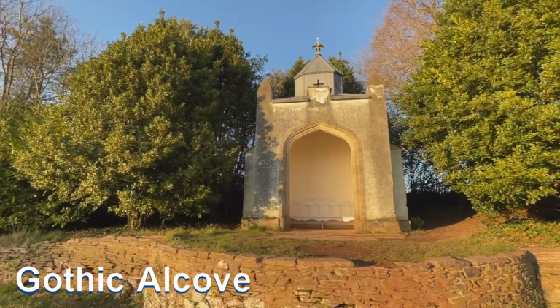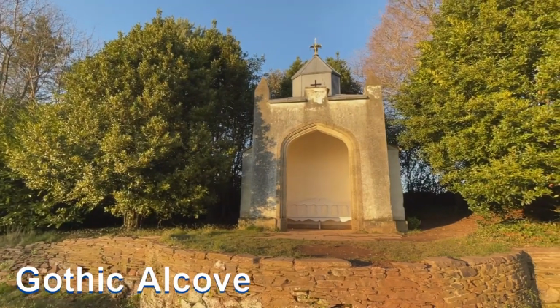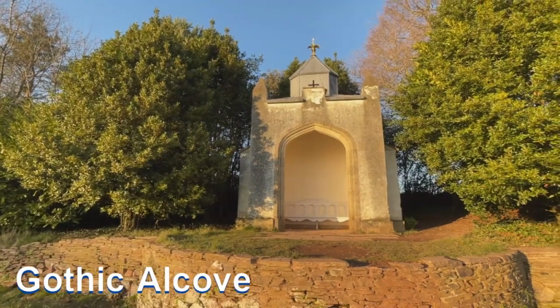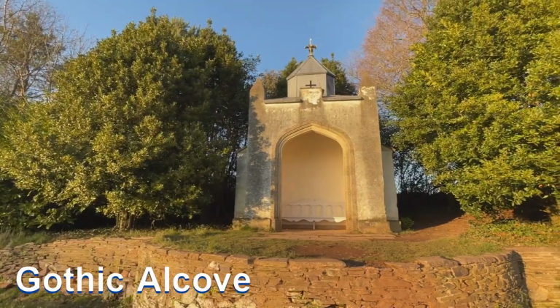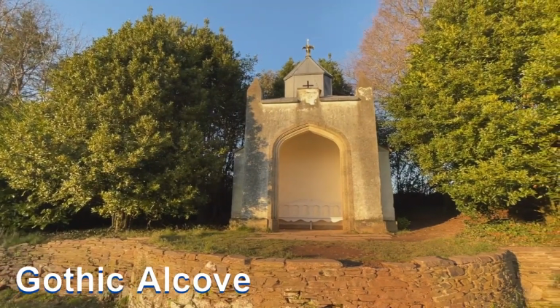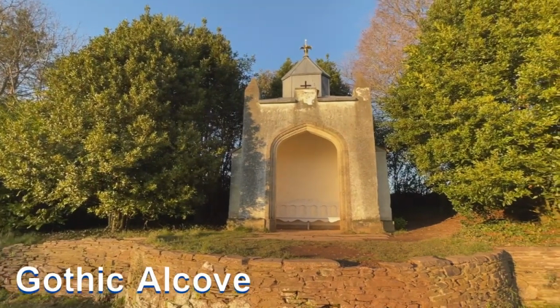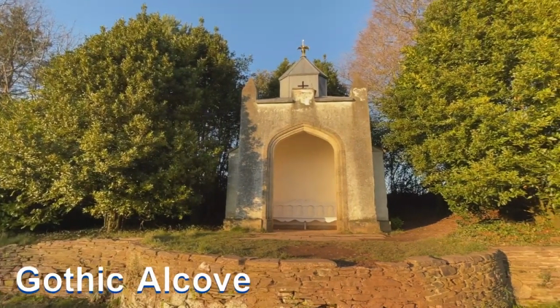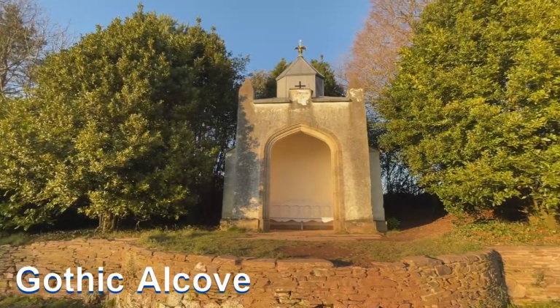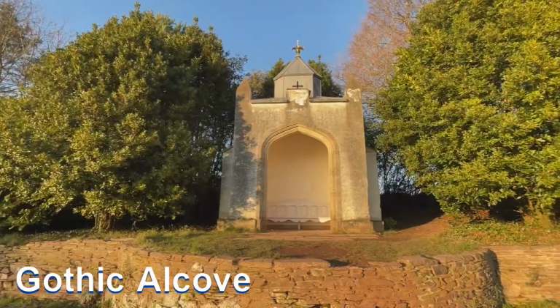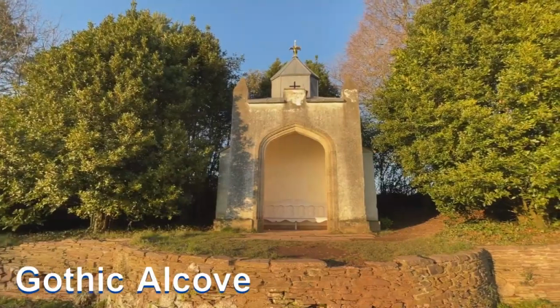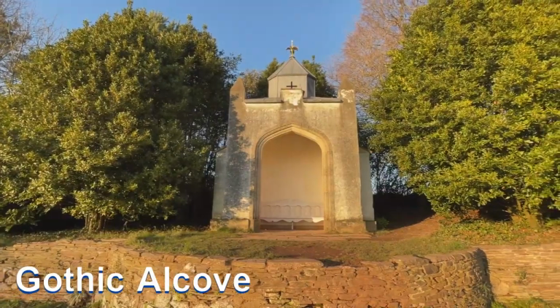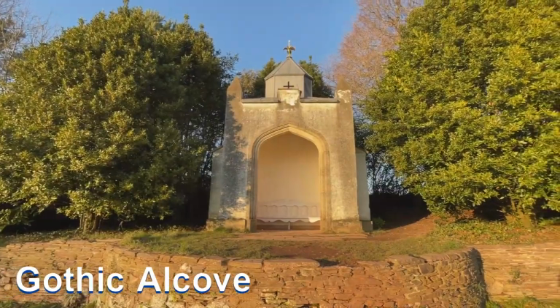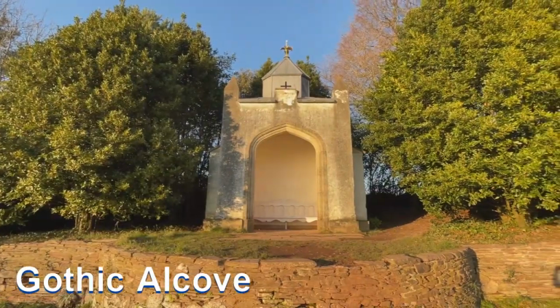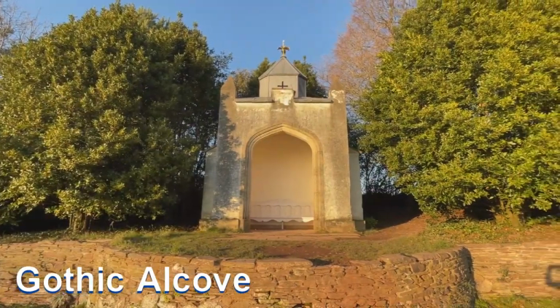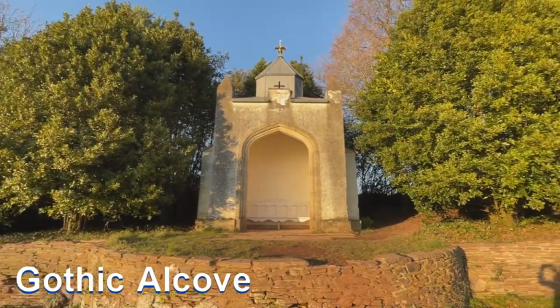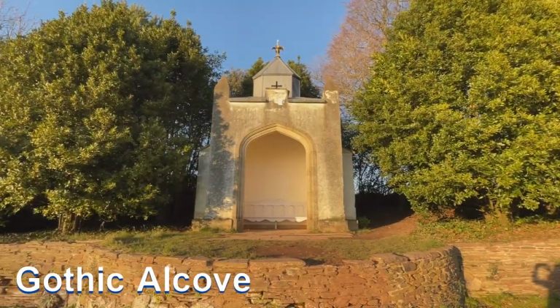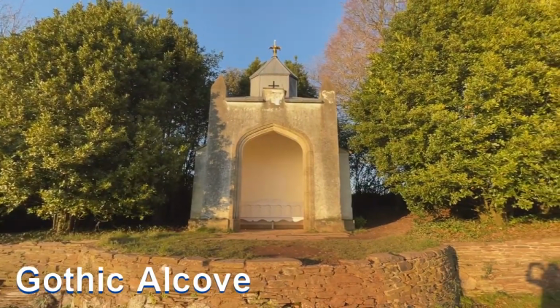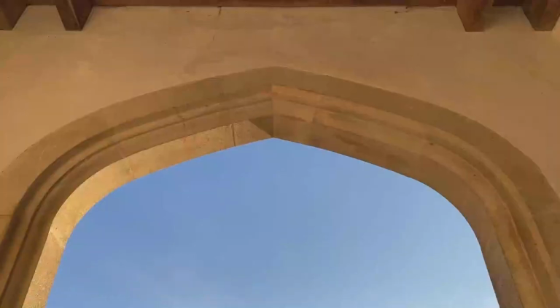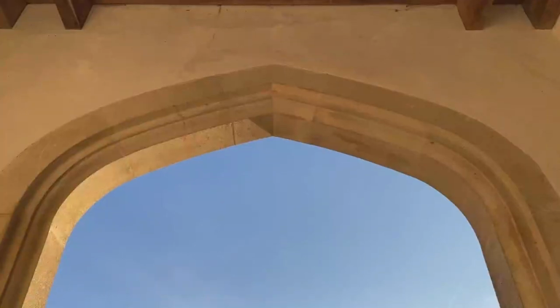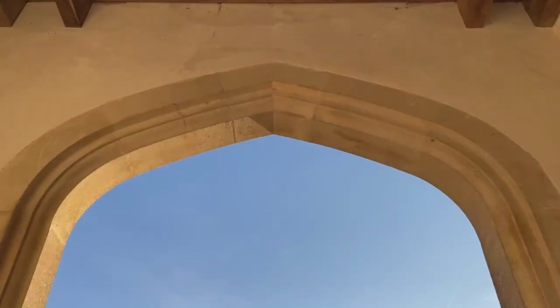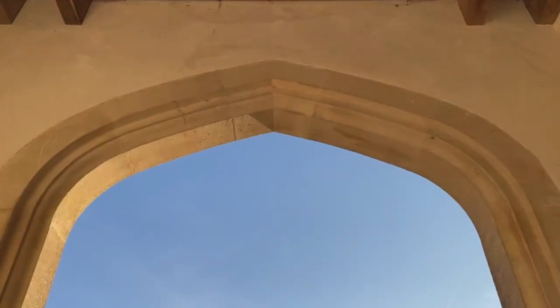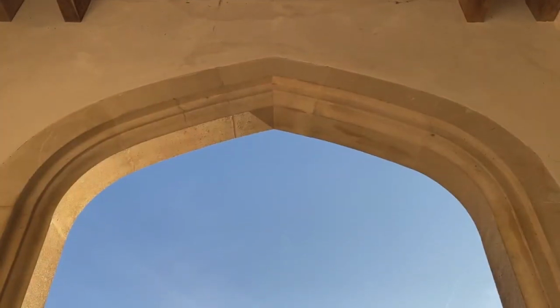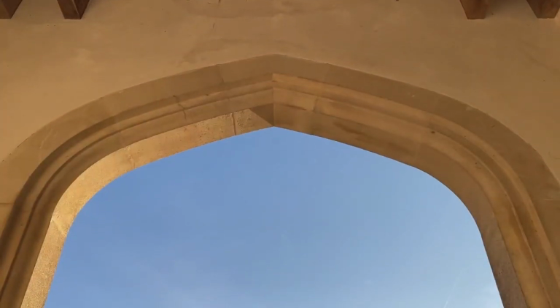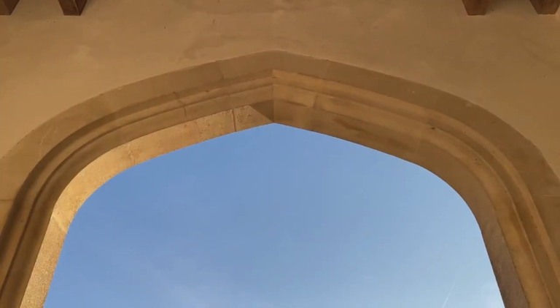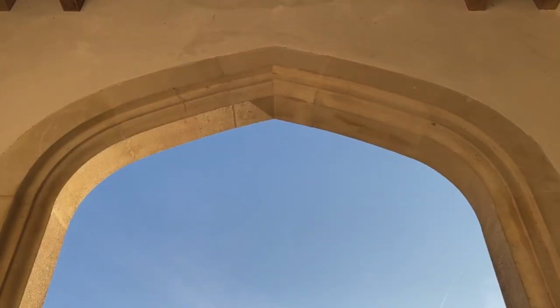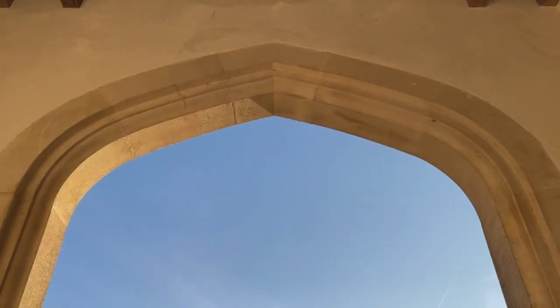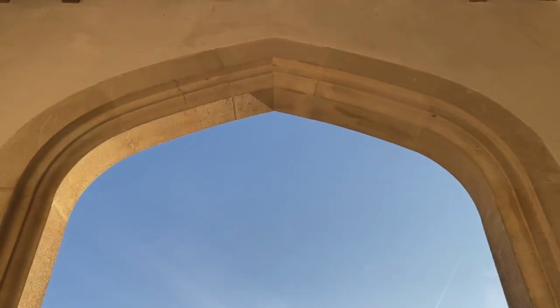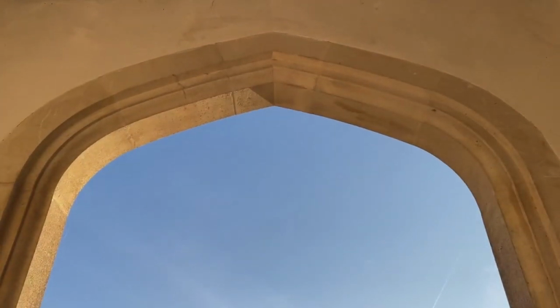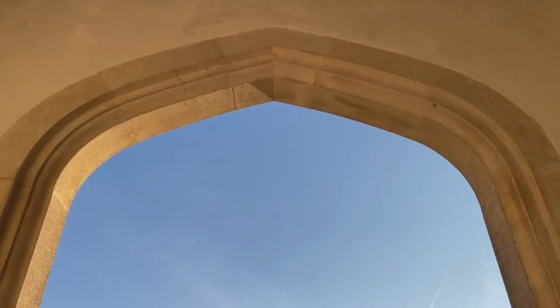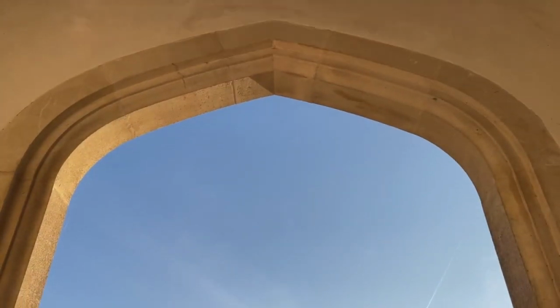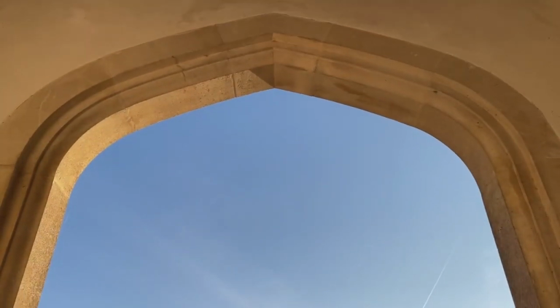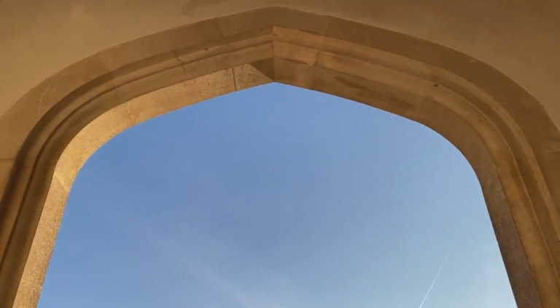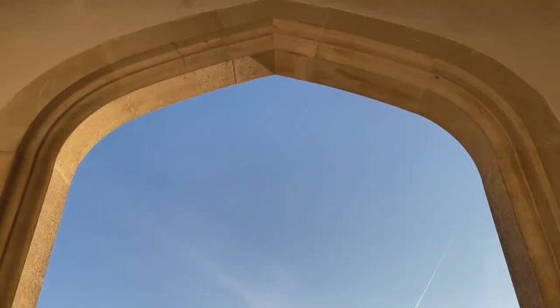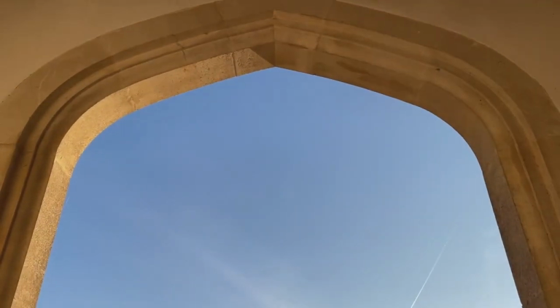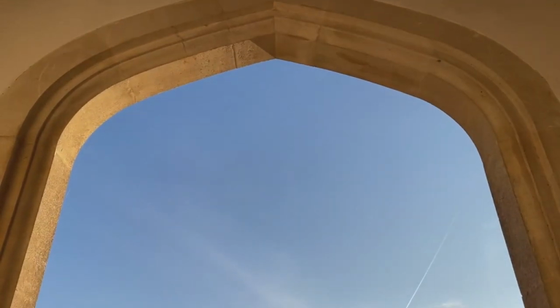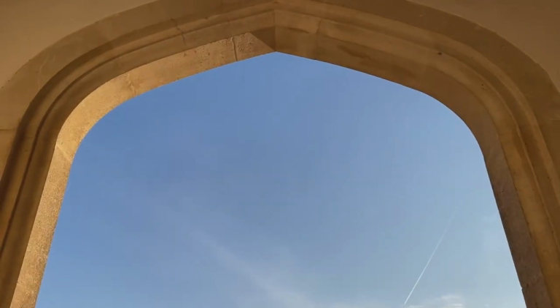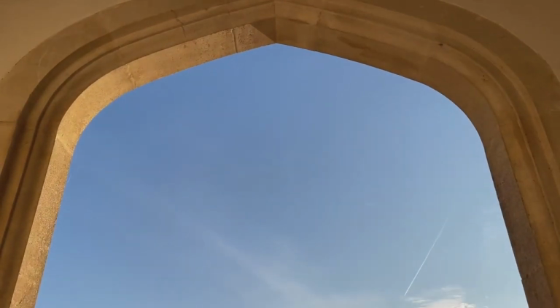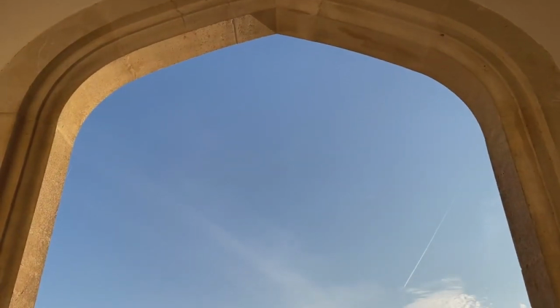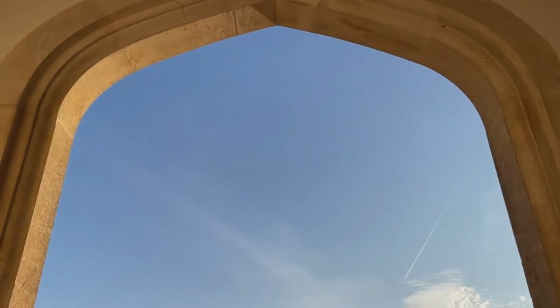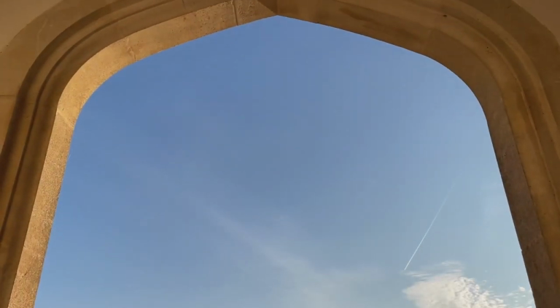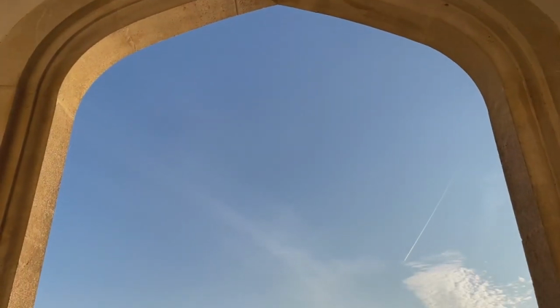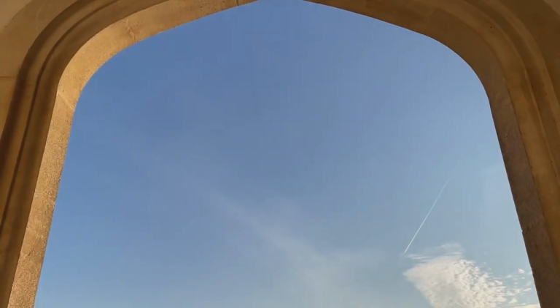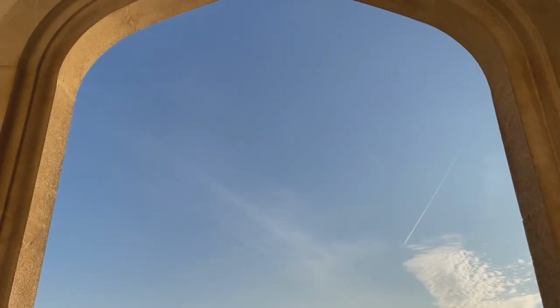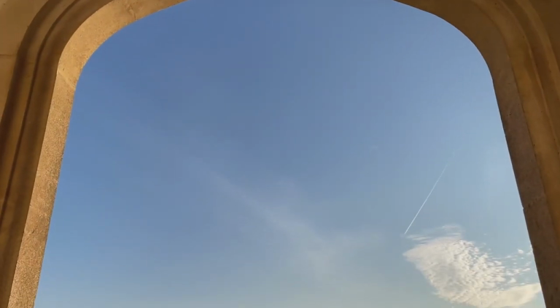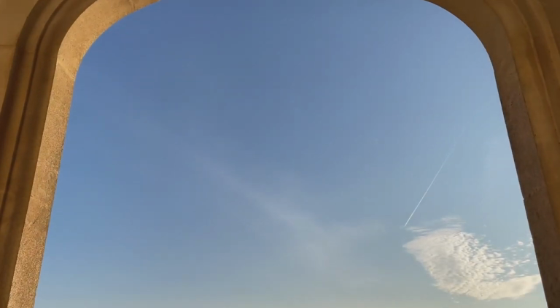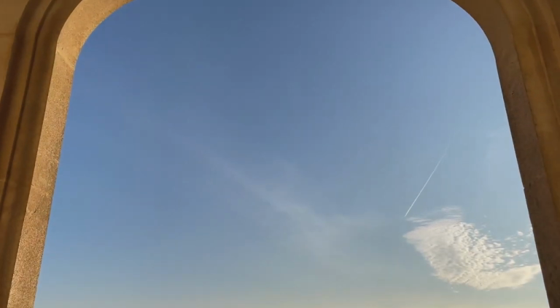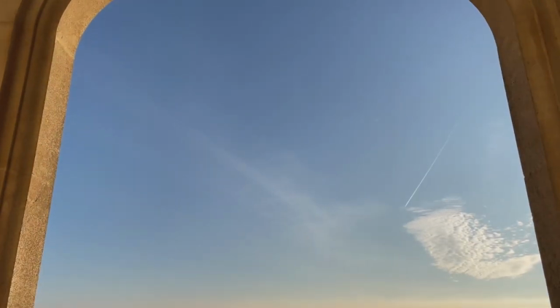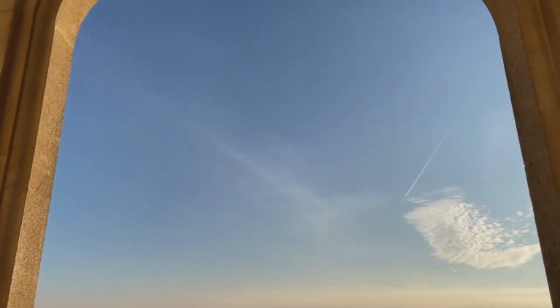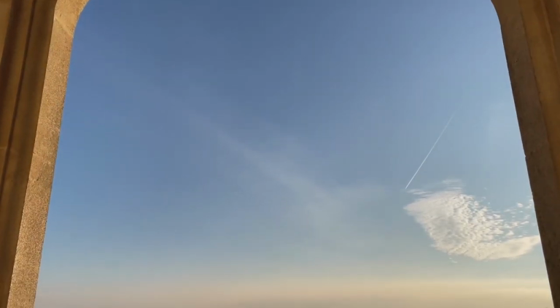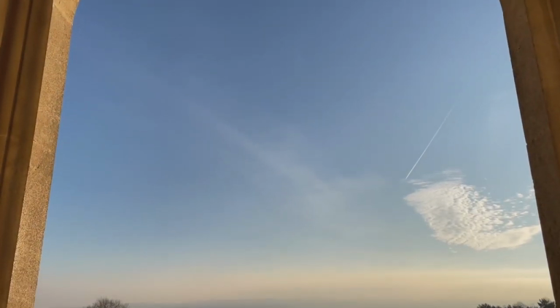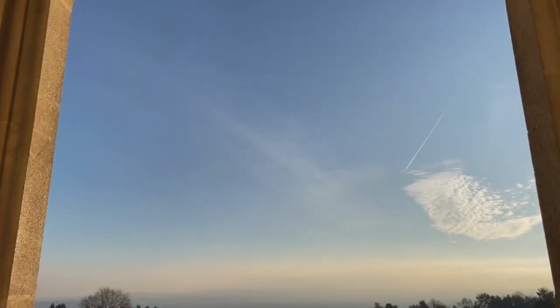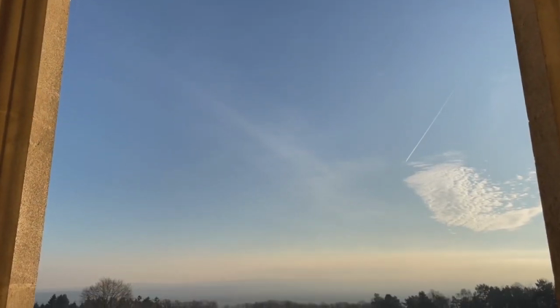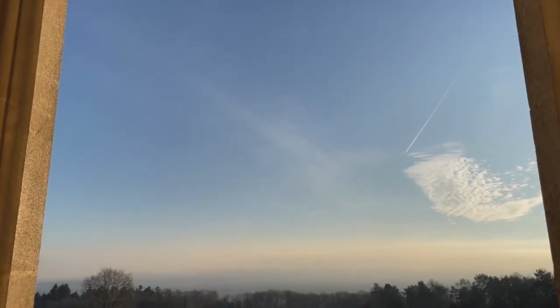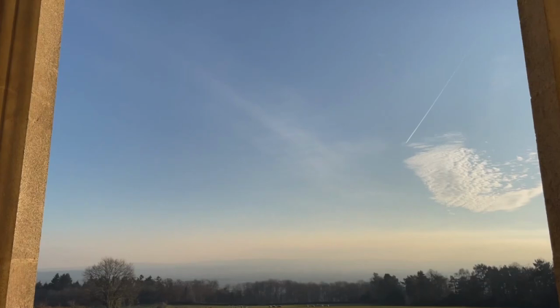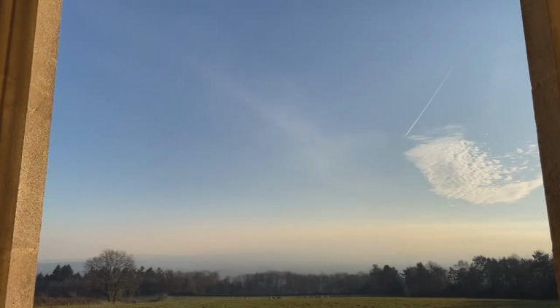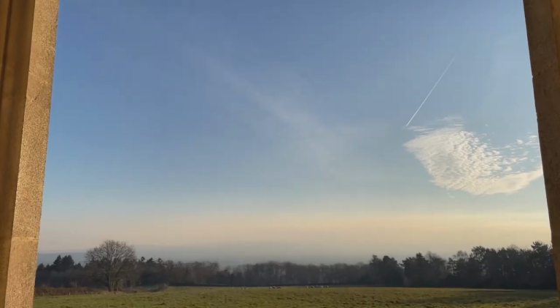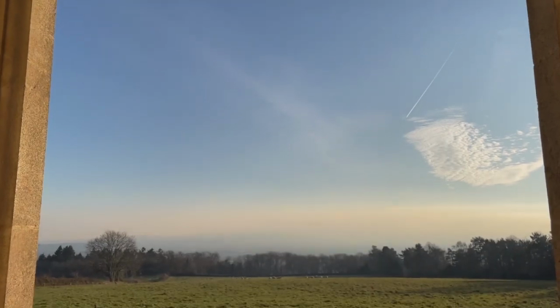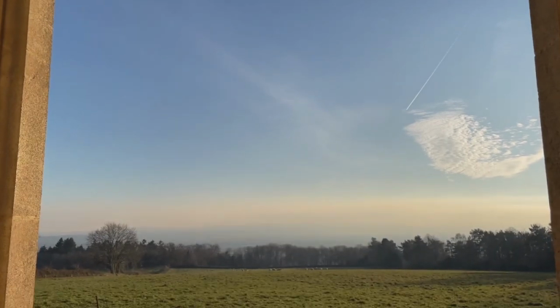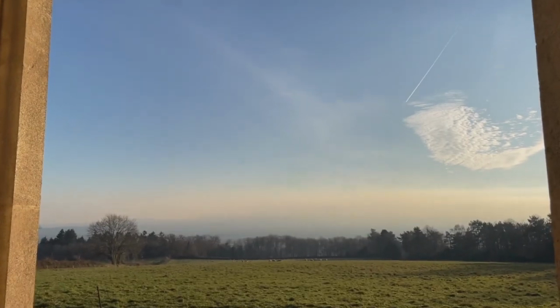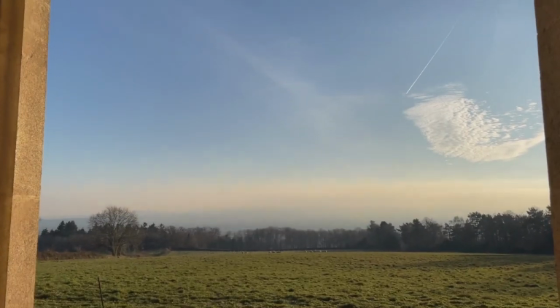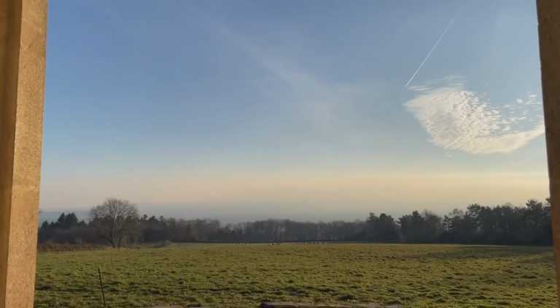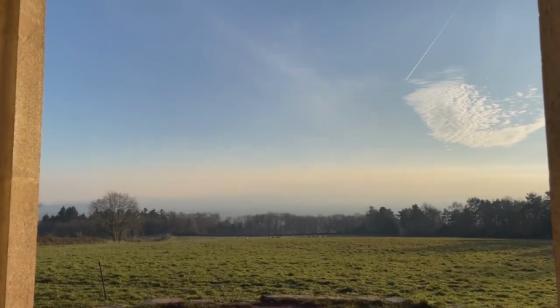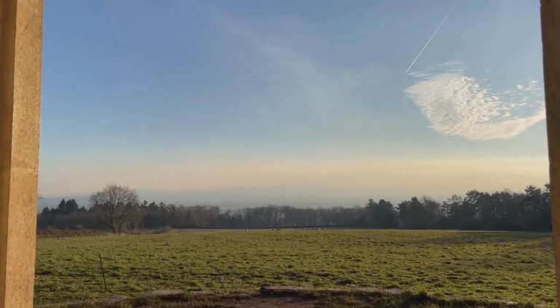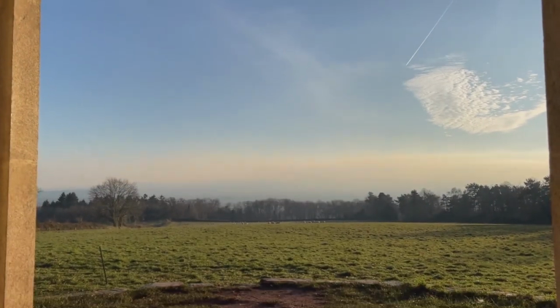One place that I always head to is the Gothic Alcove. I just love the views out onto the fields and beyond.